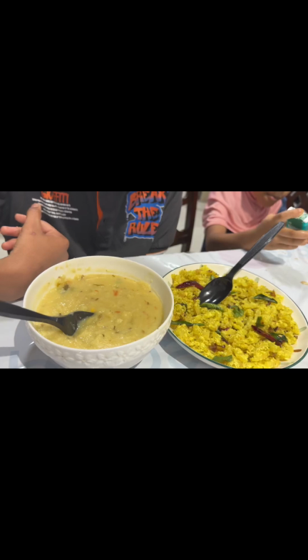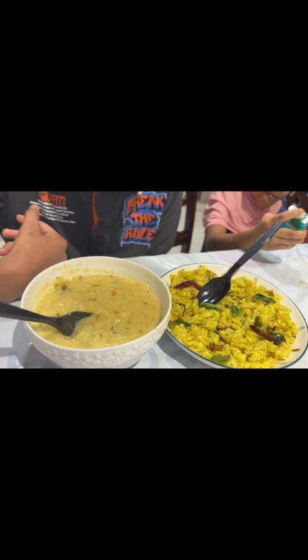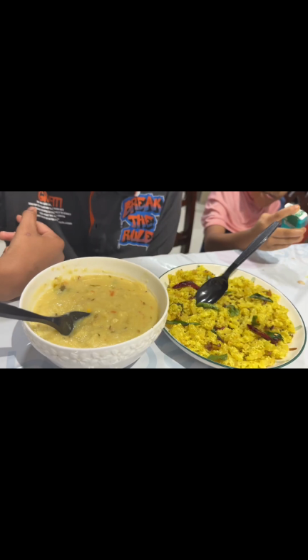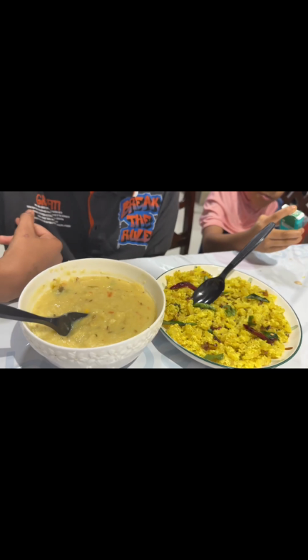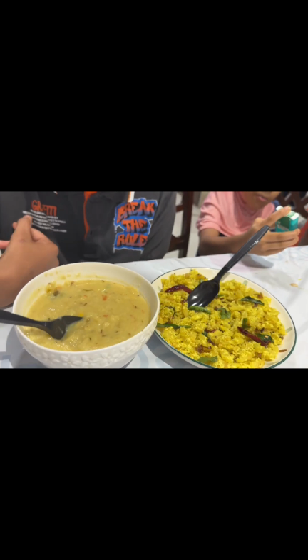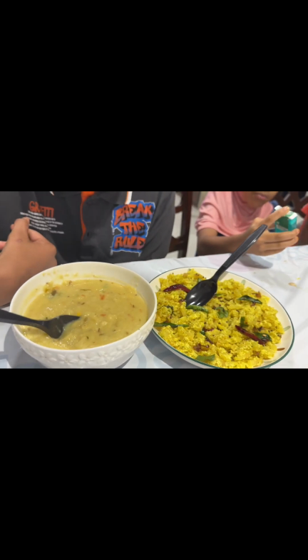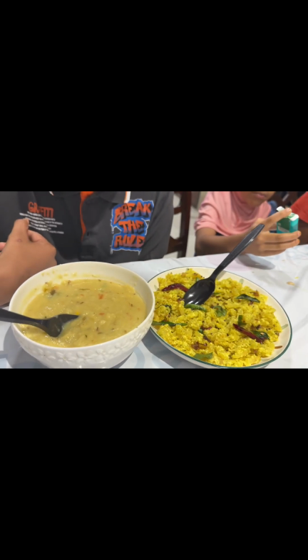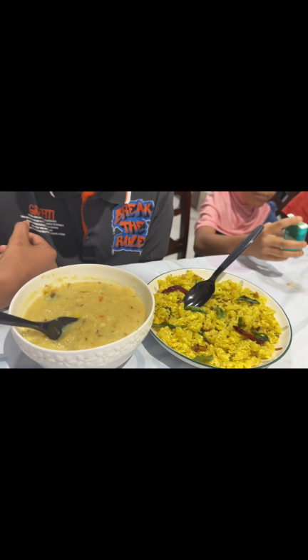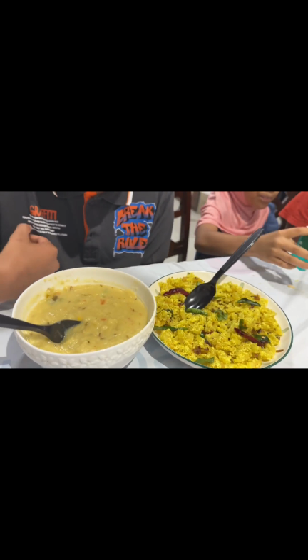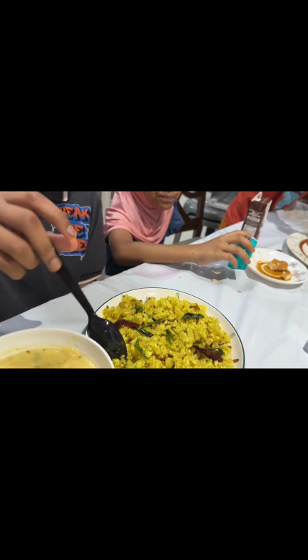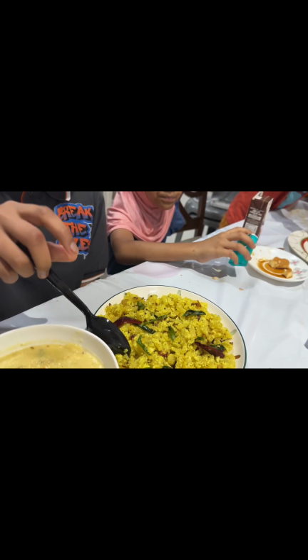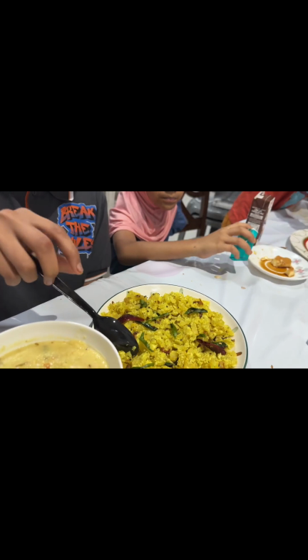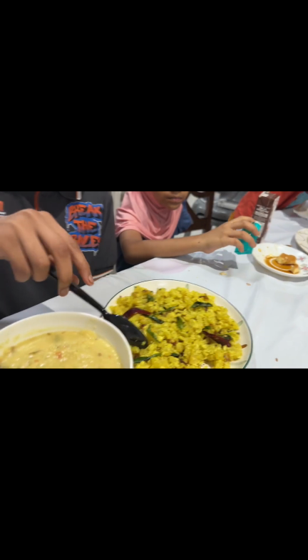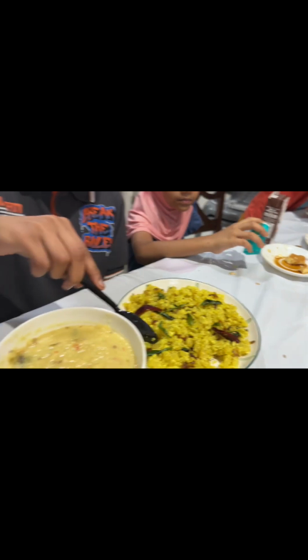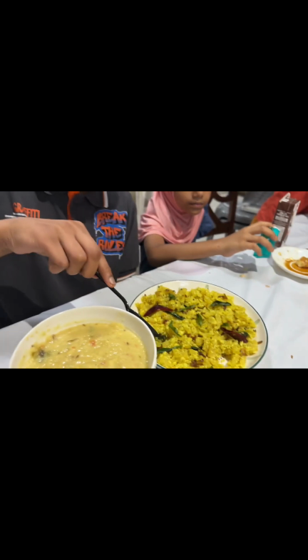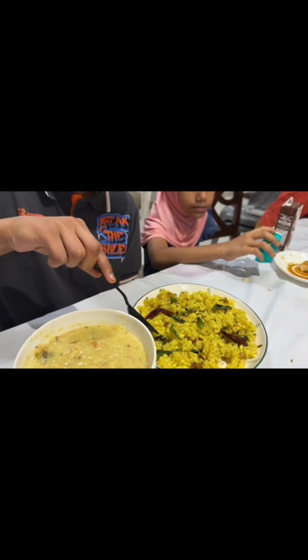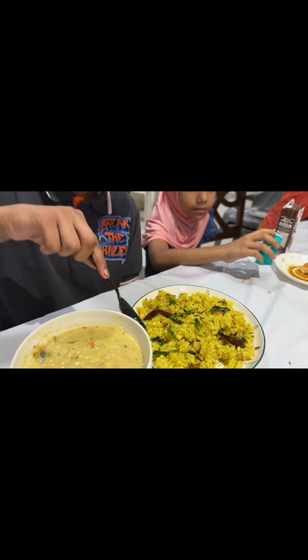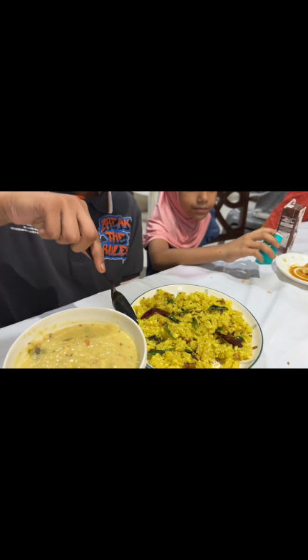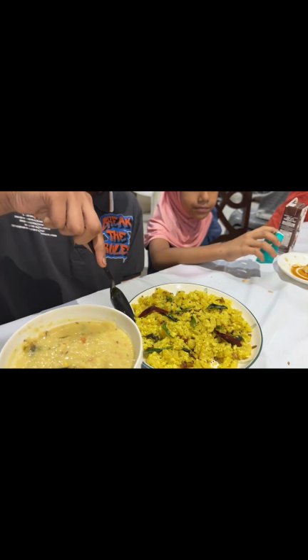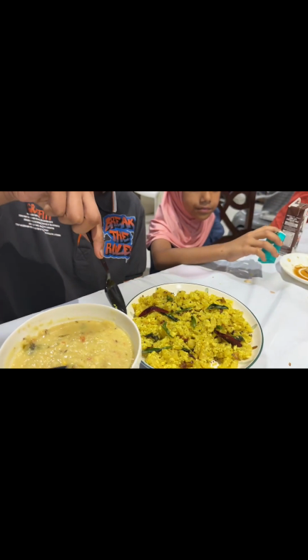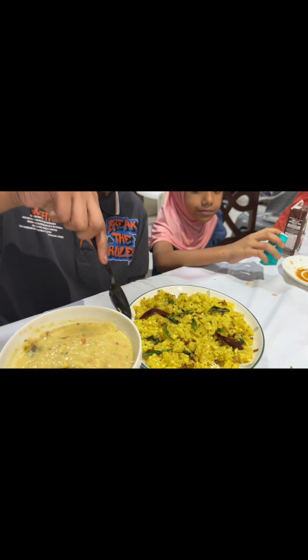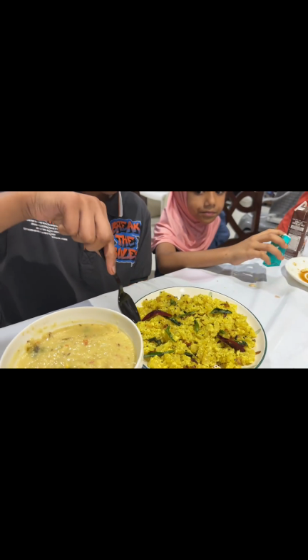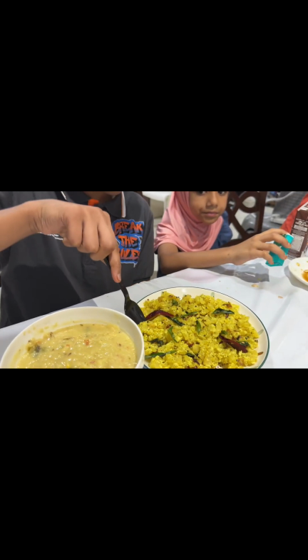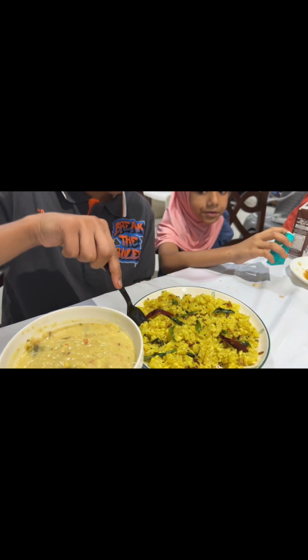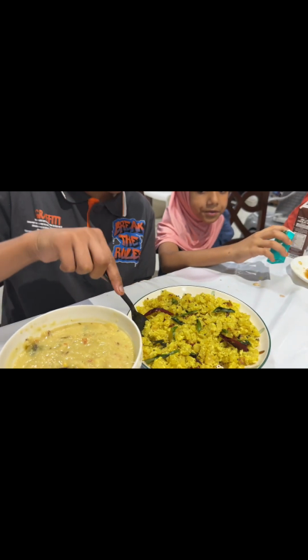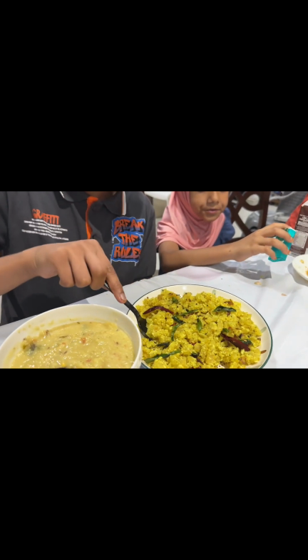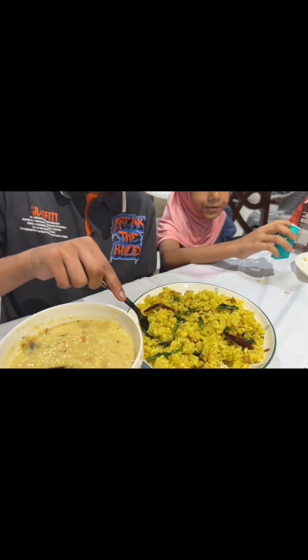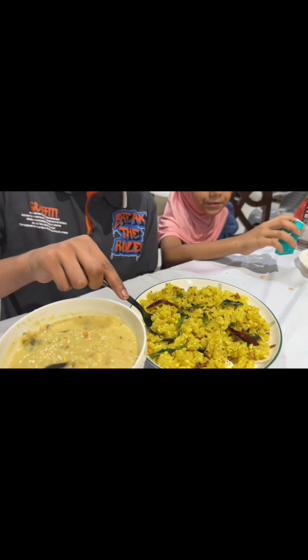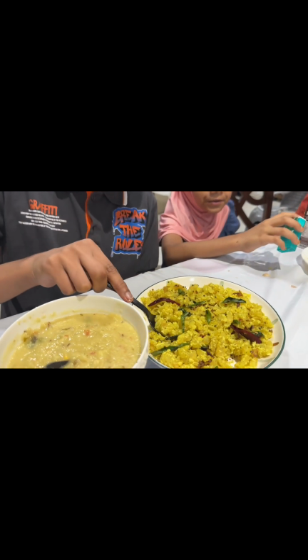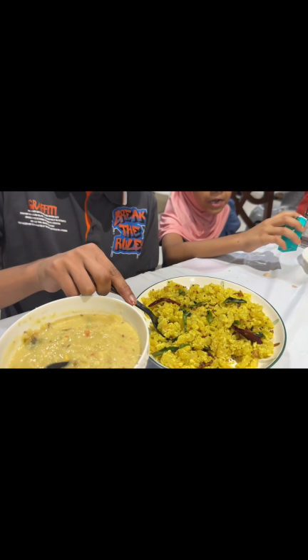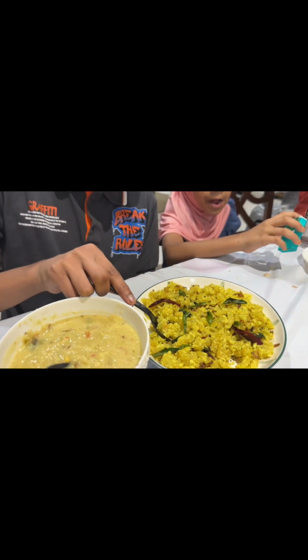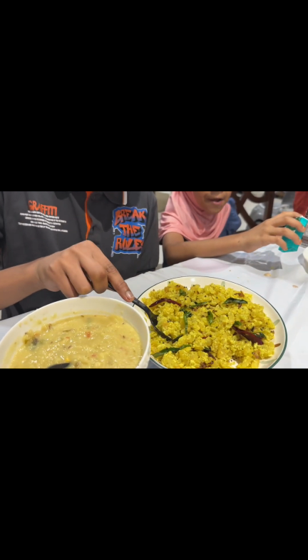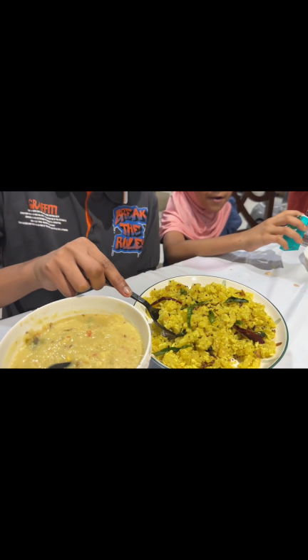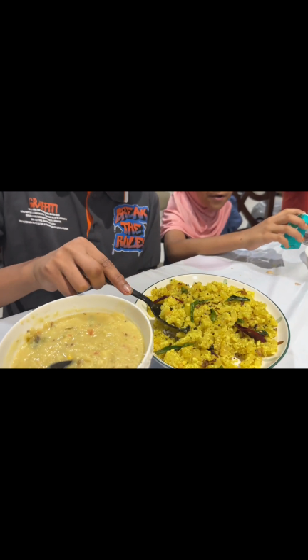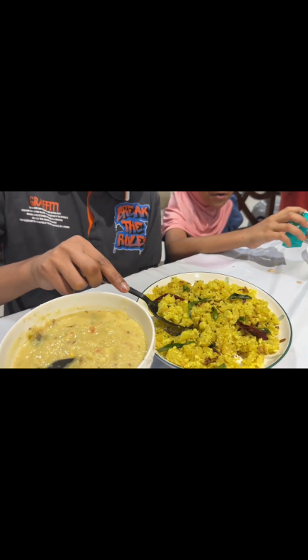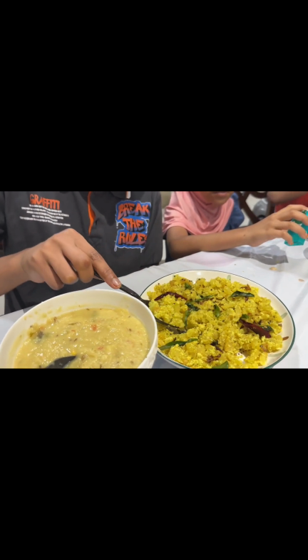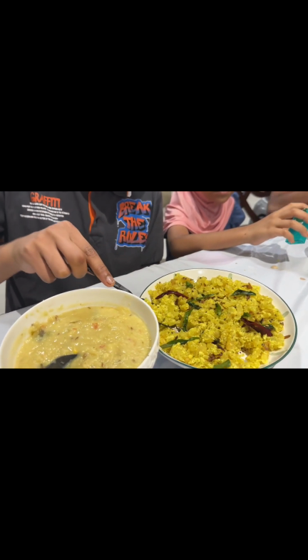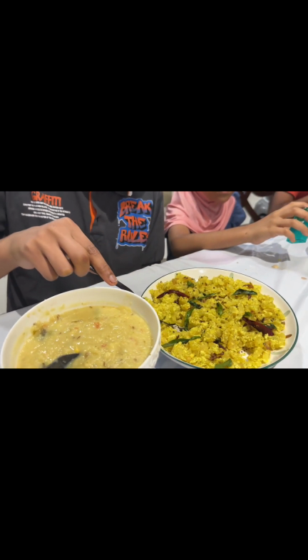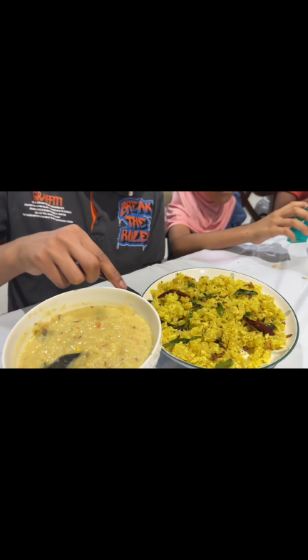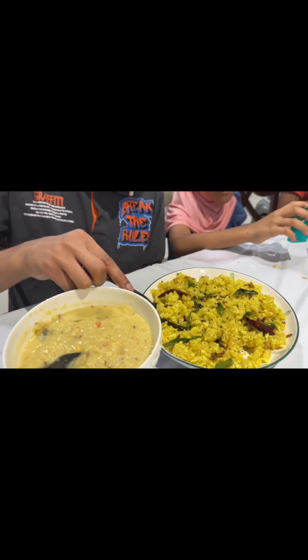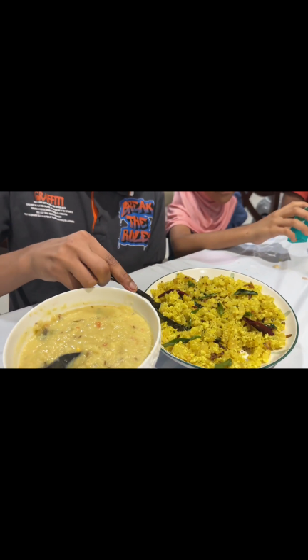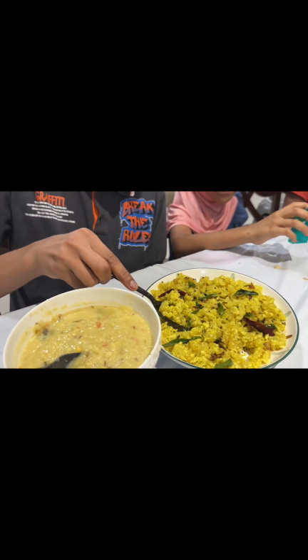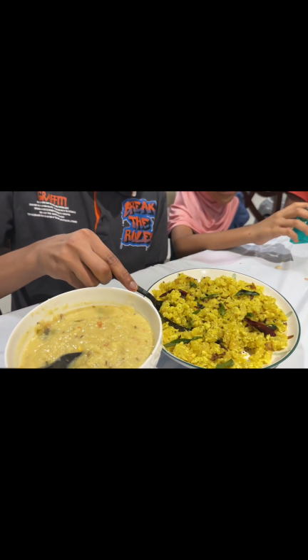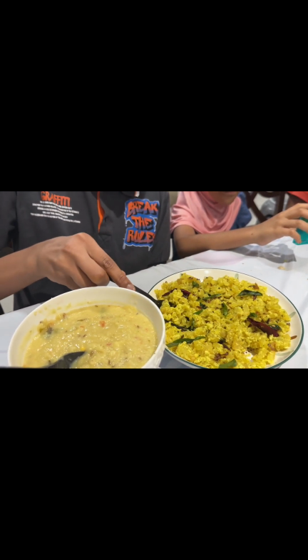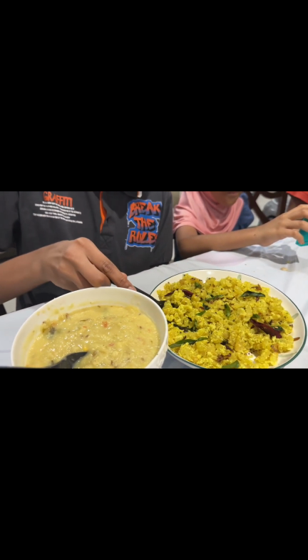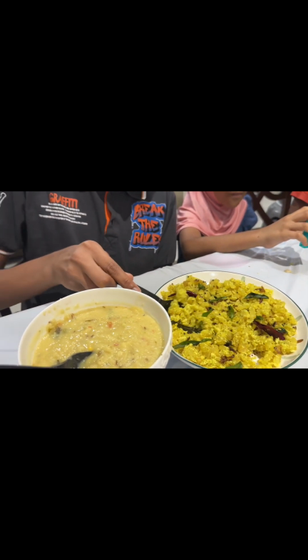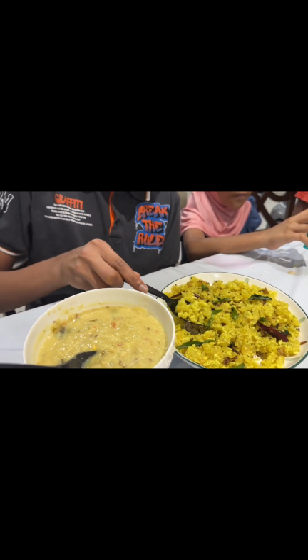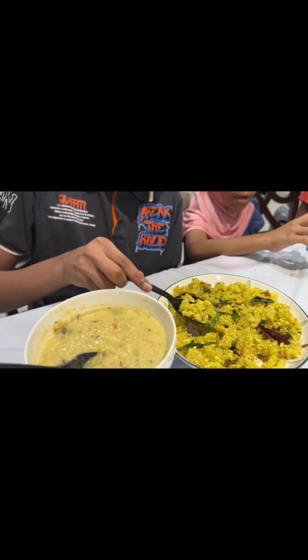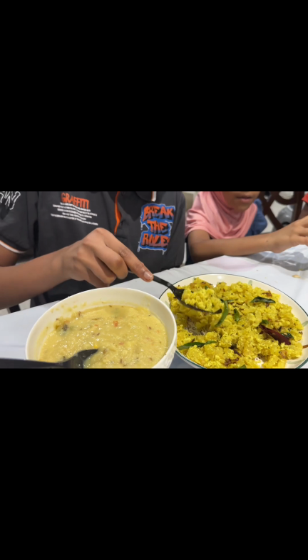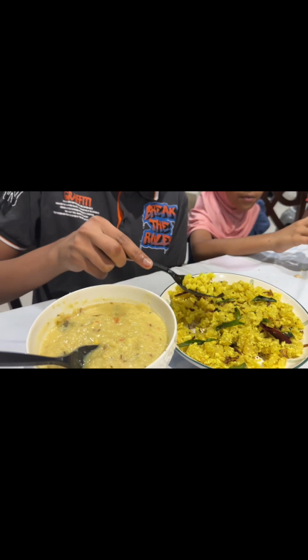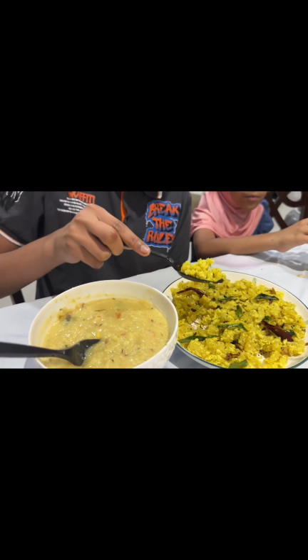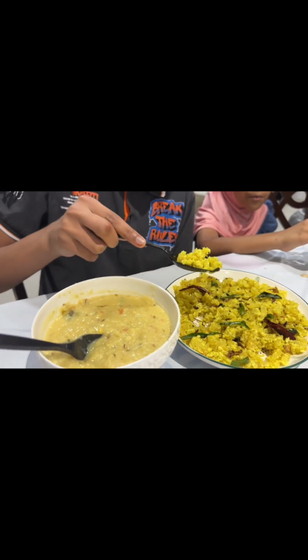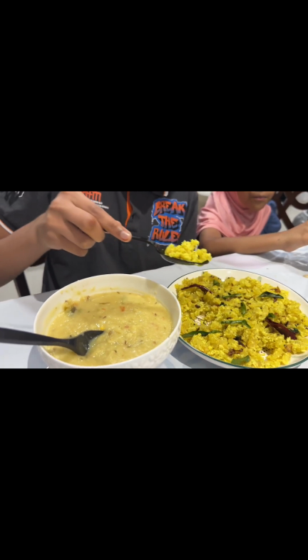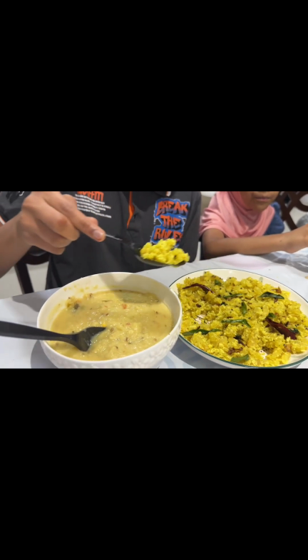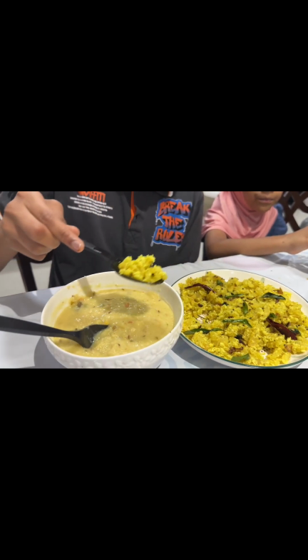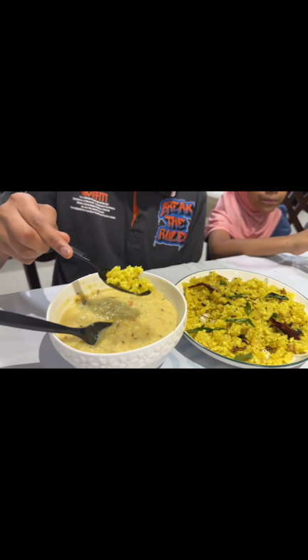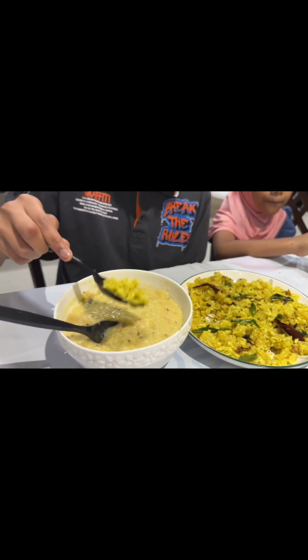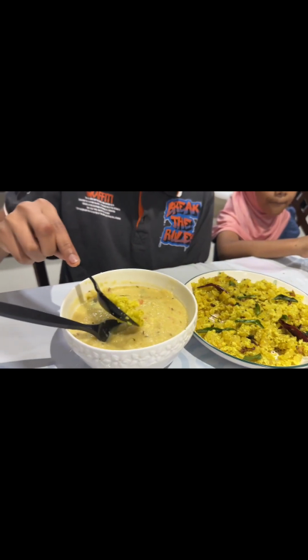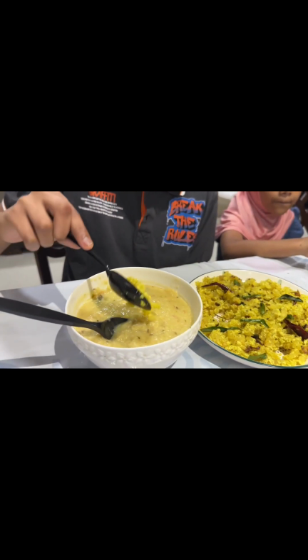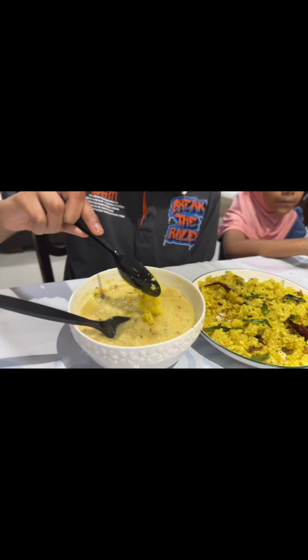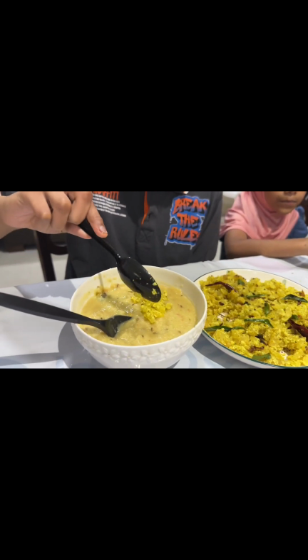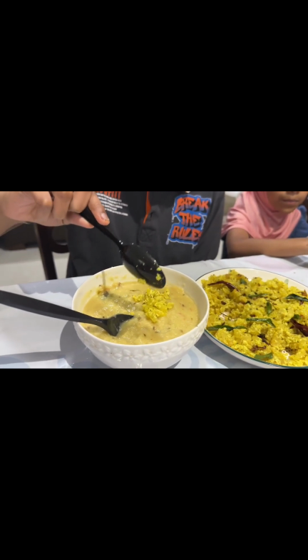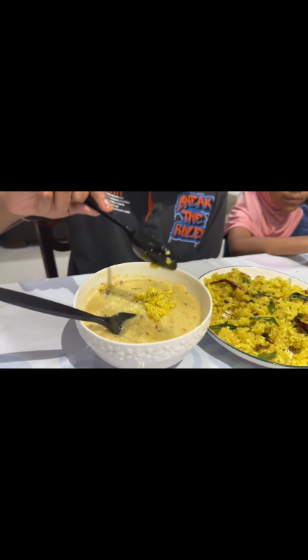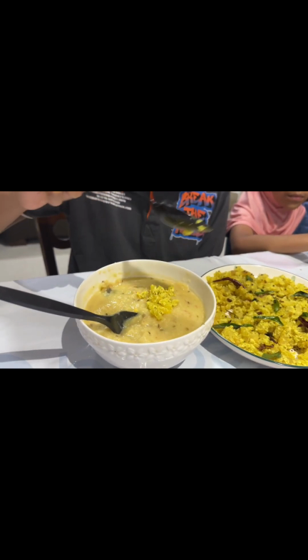Hello, welcome back to Zara's Food World. Here we have one recipe we have wanted to share for a long time.